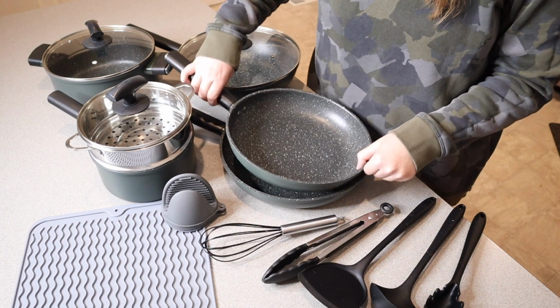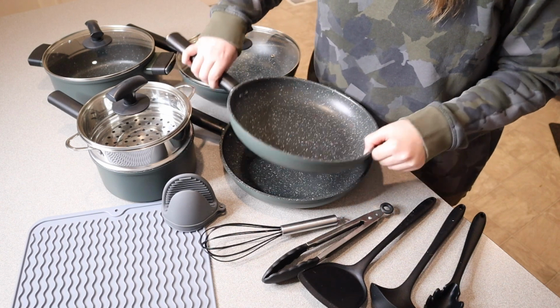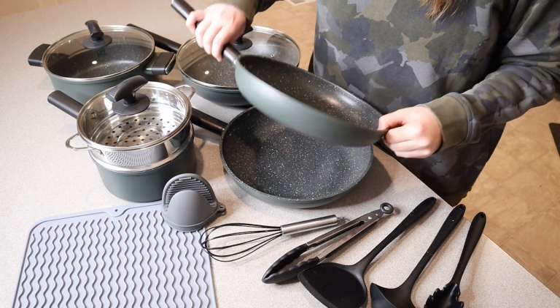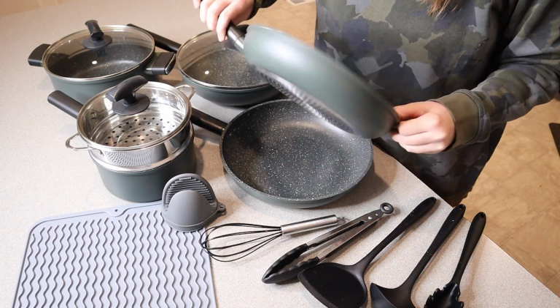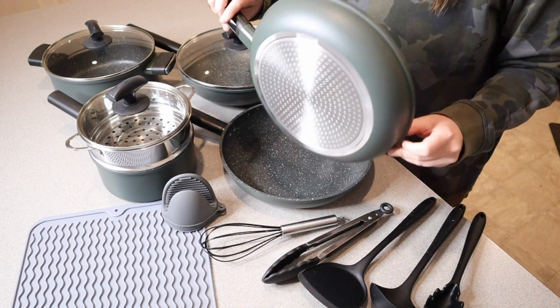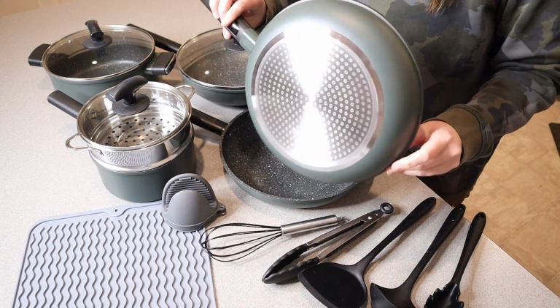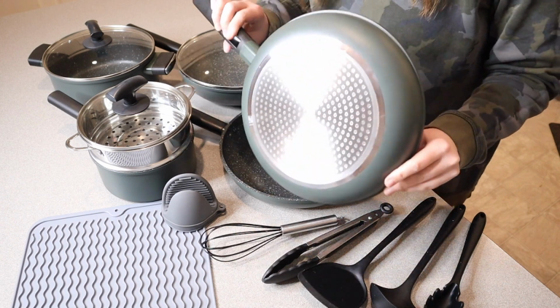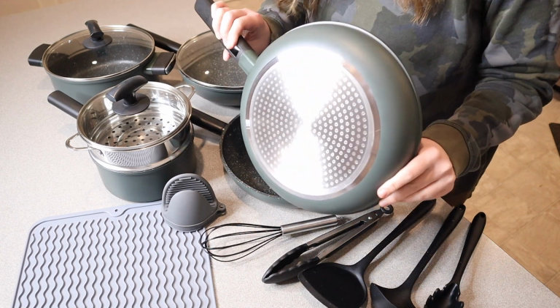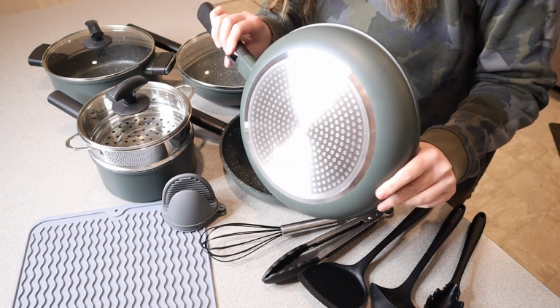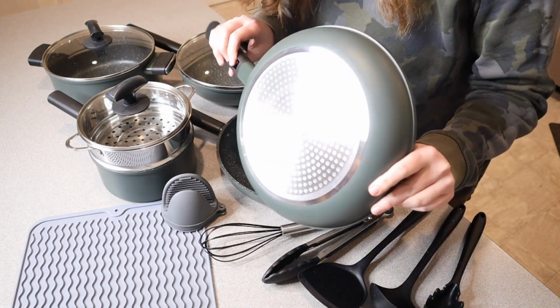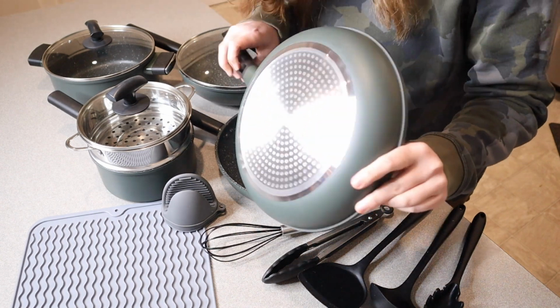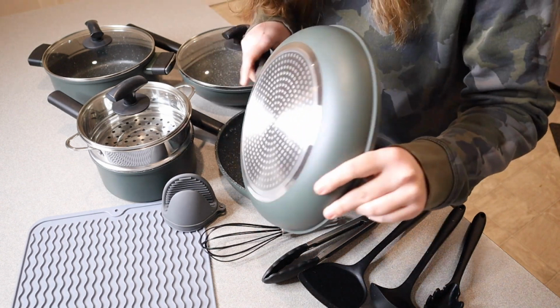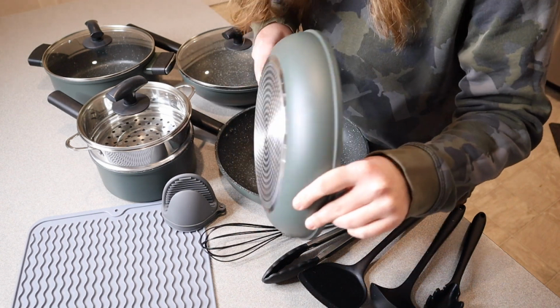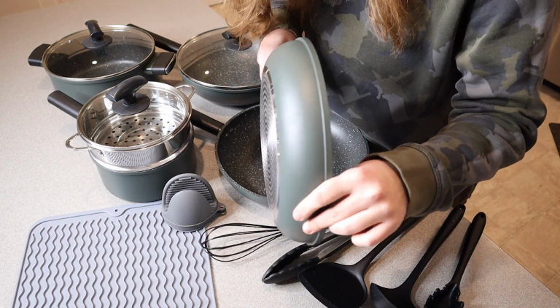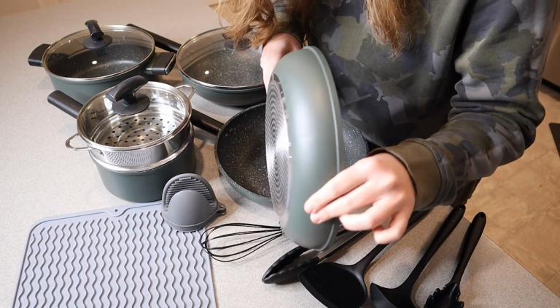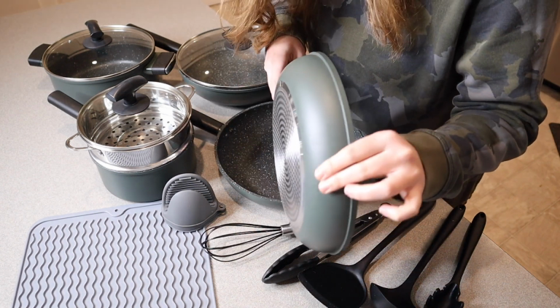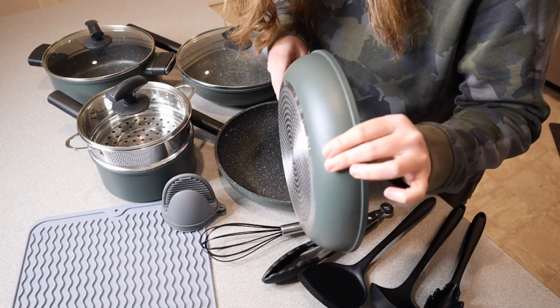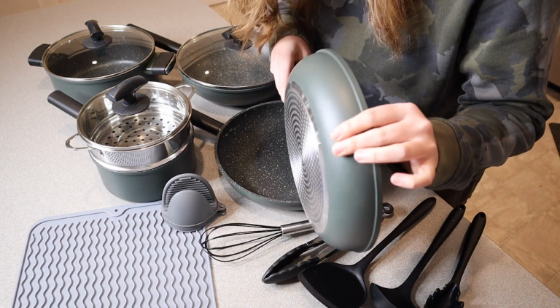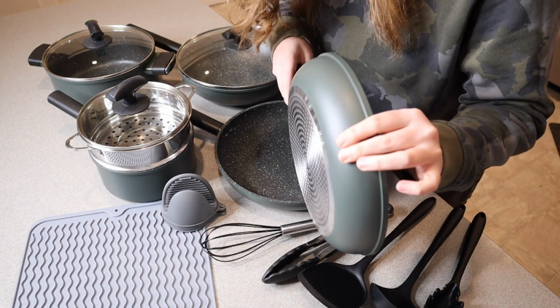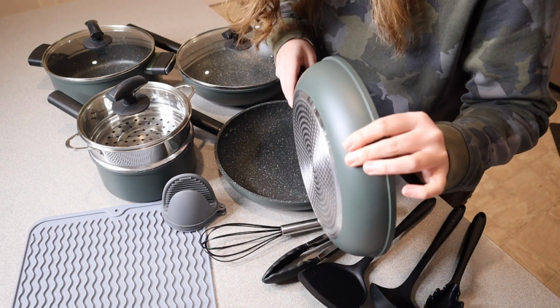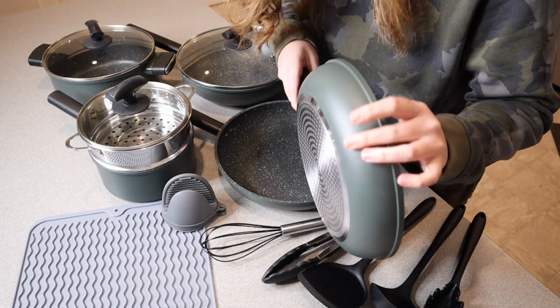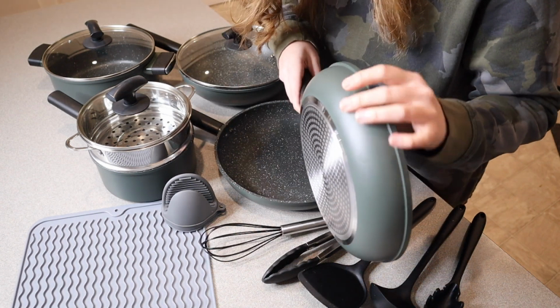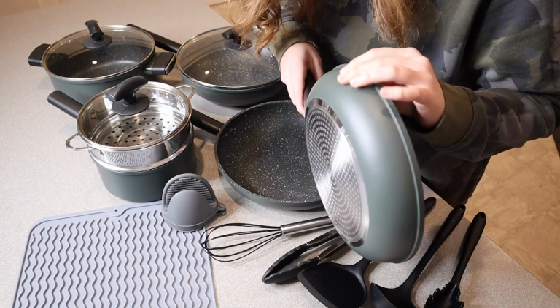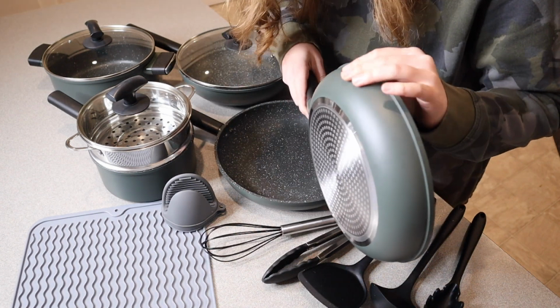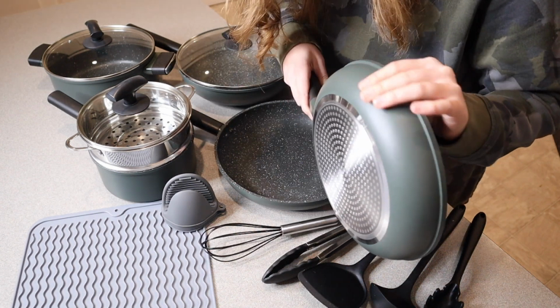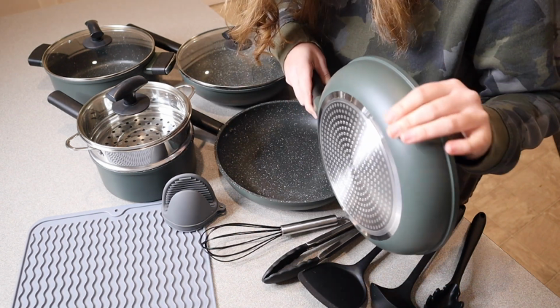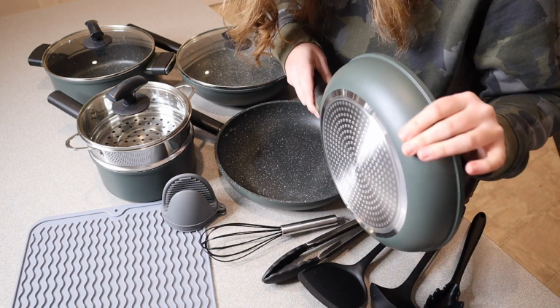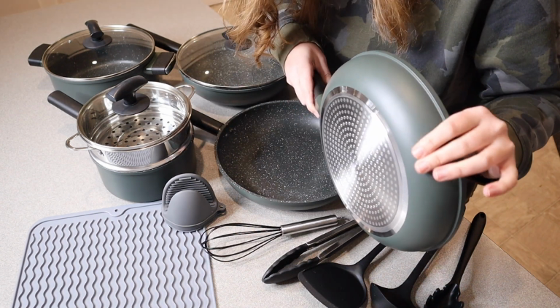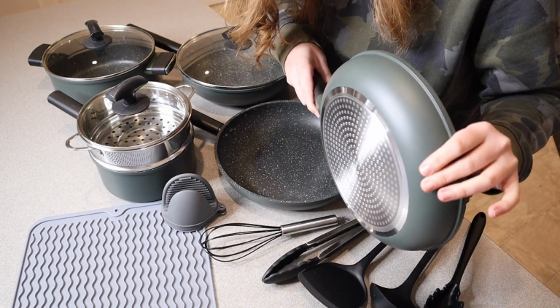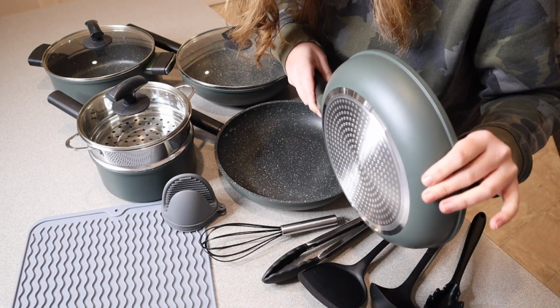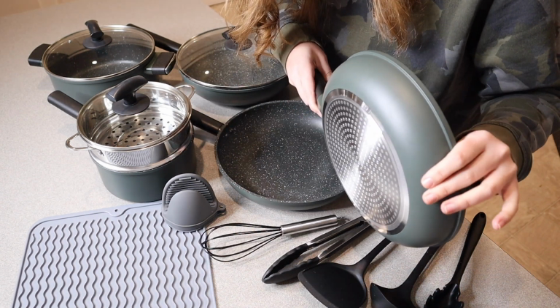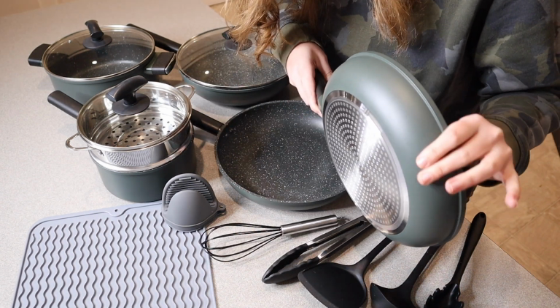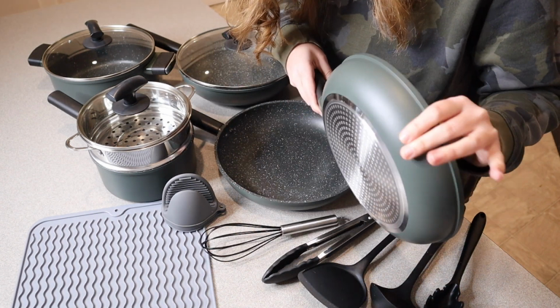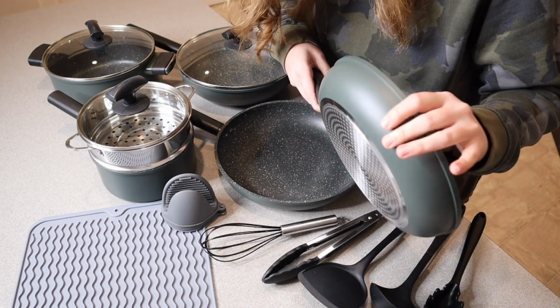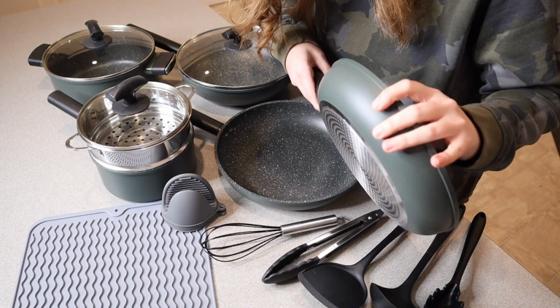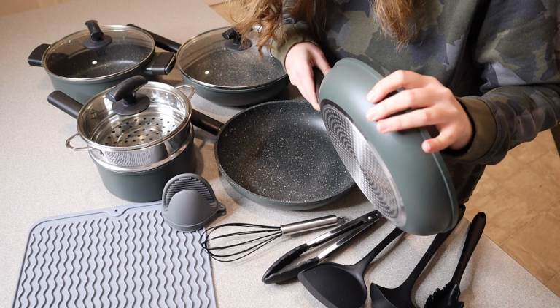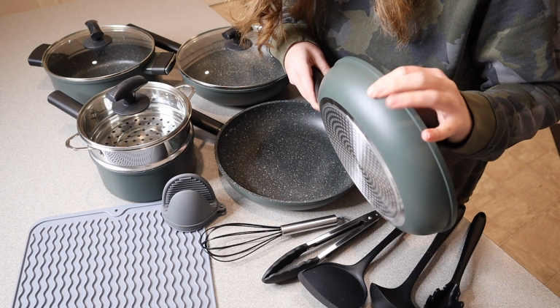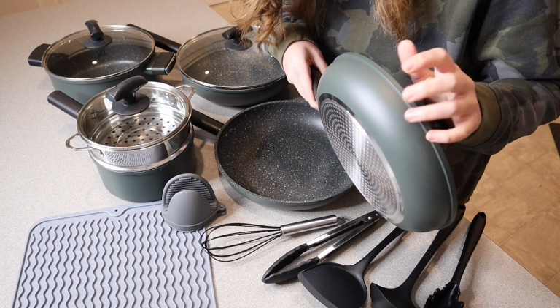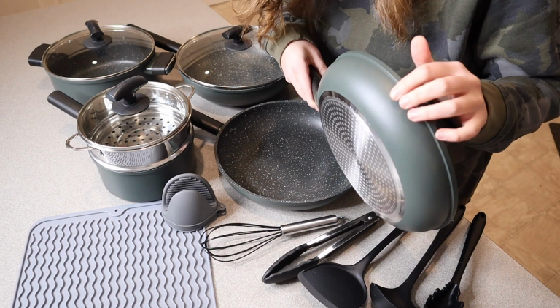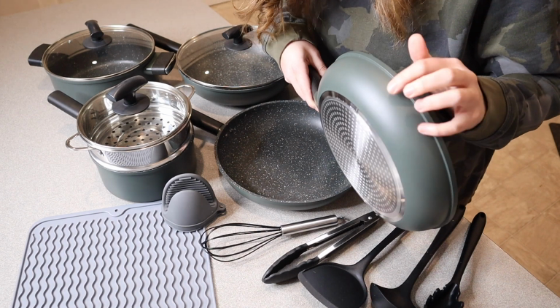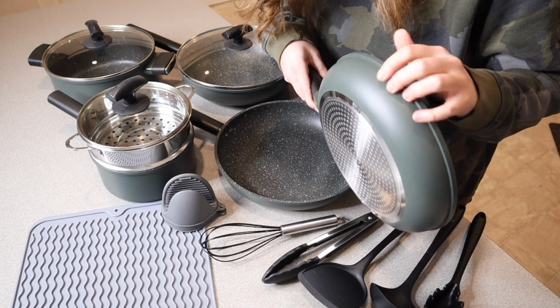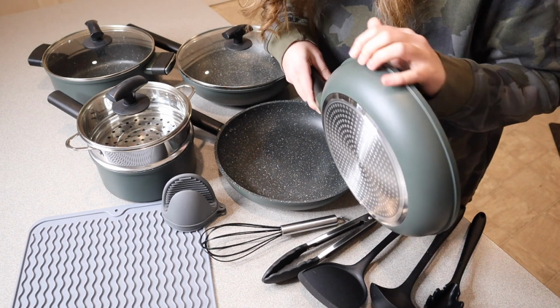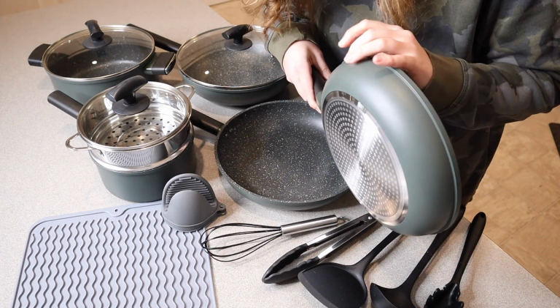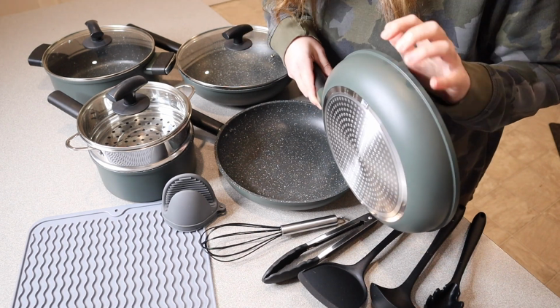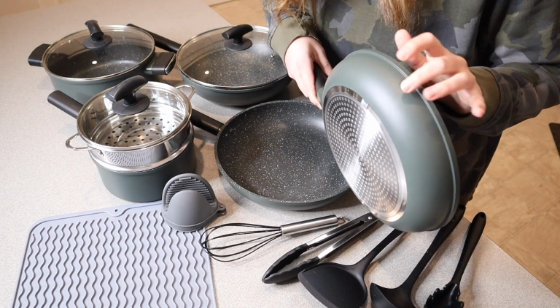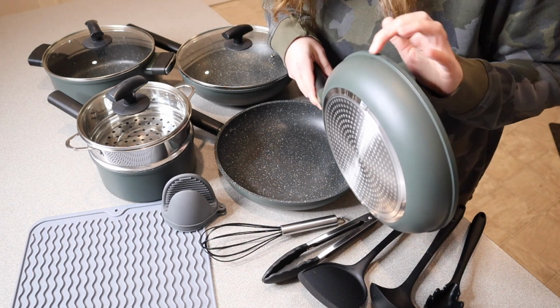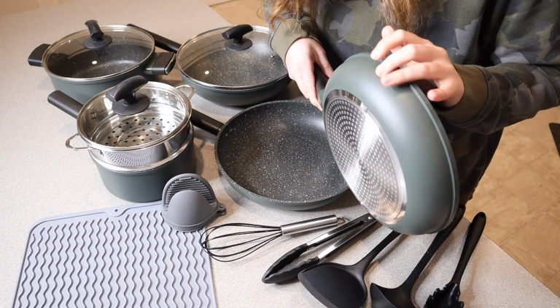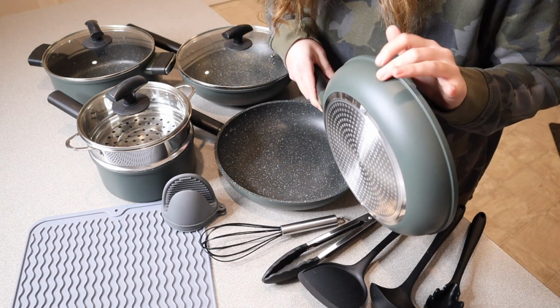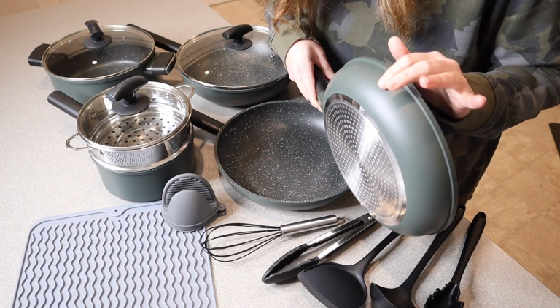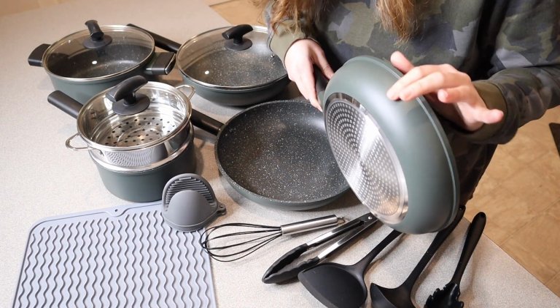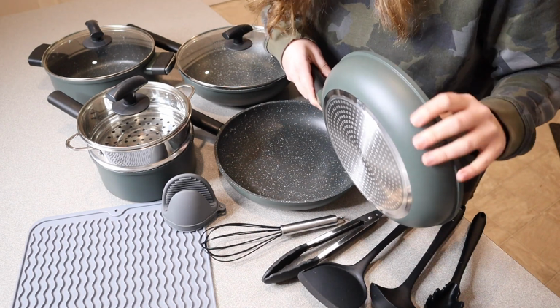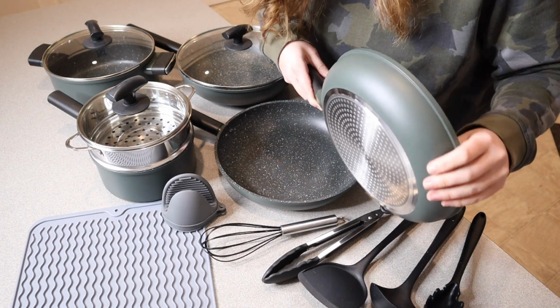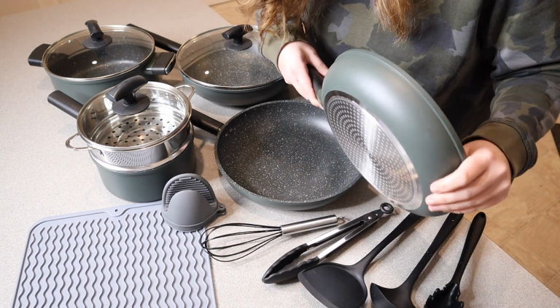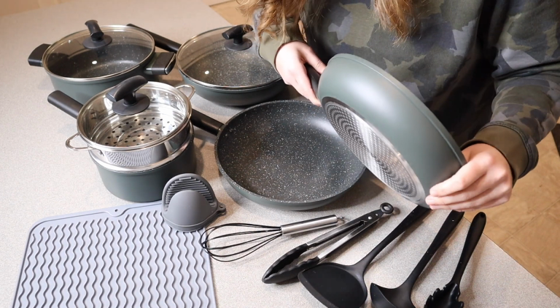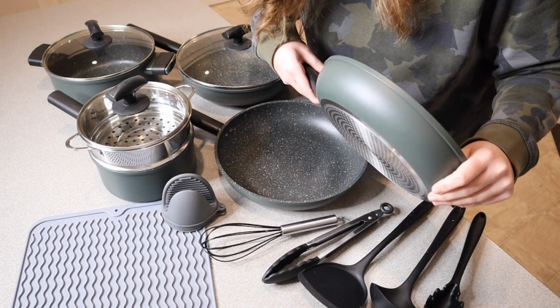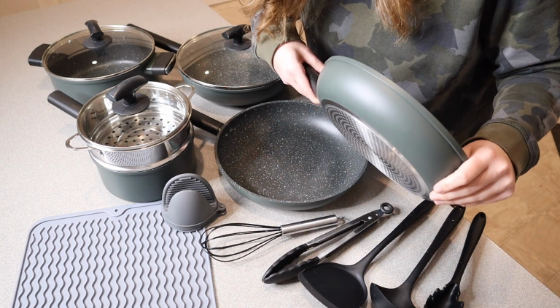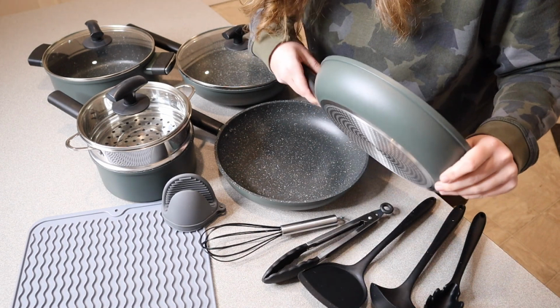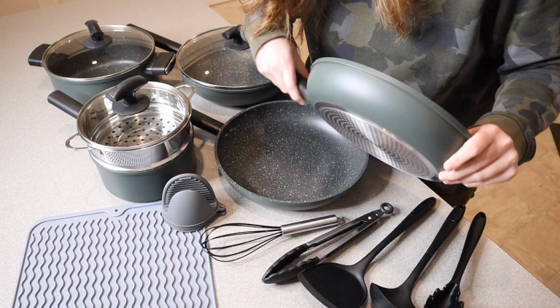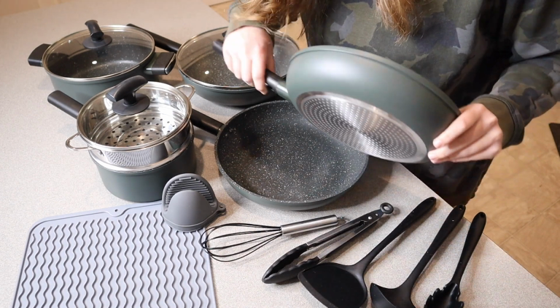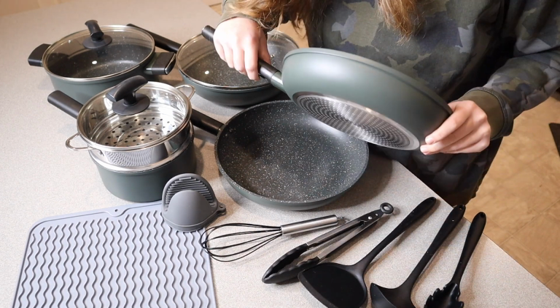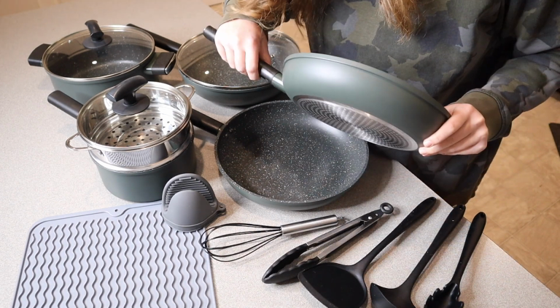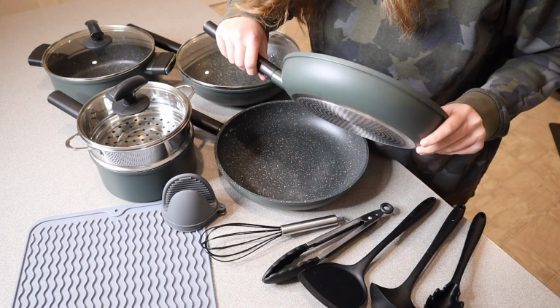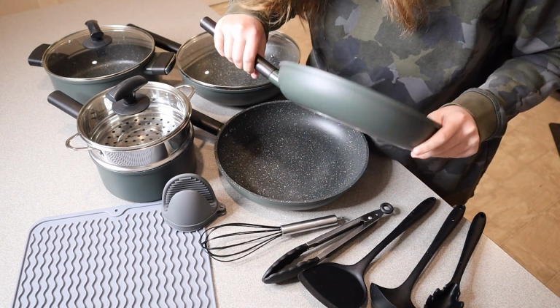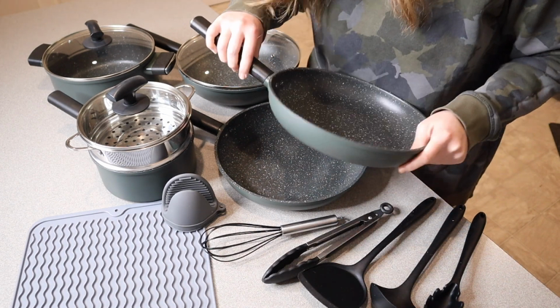You can see this is the green color. There is also a black color option as well, but this dark forest green color I just think is so pretty.